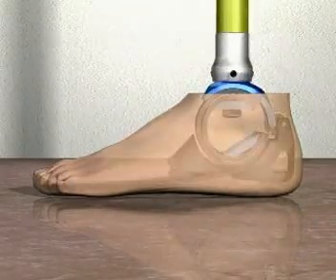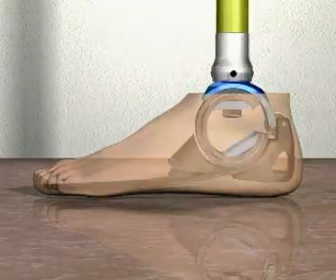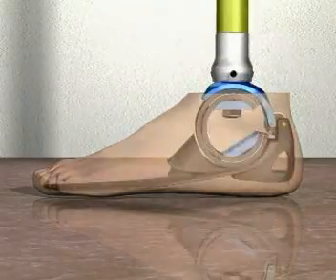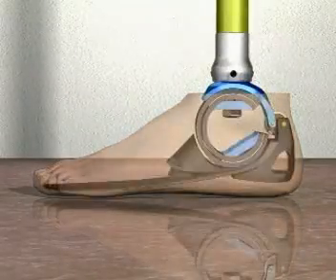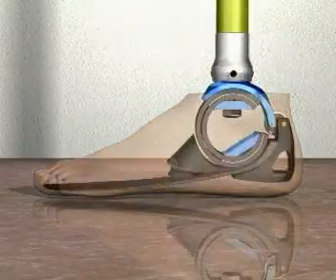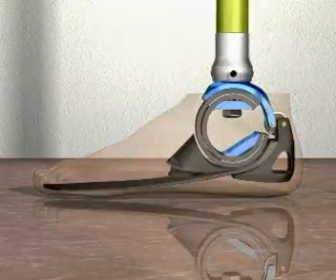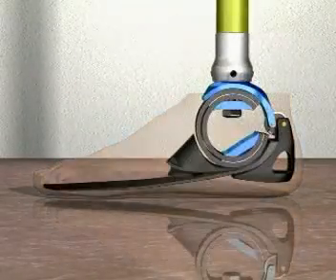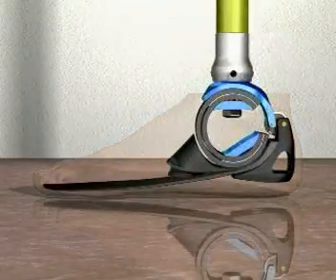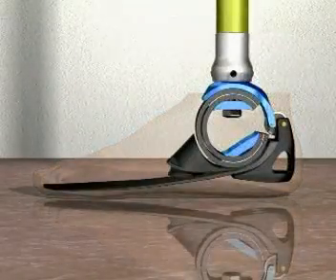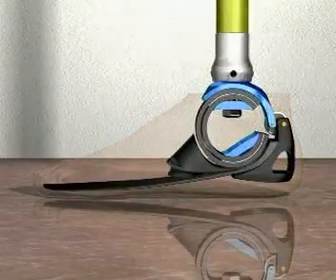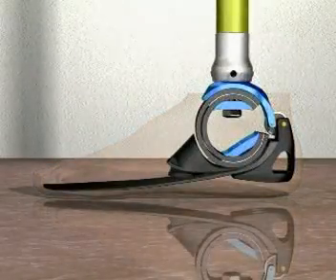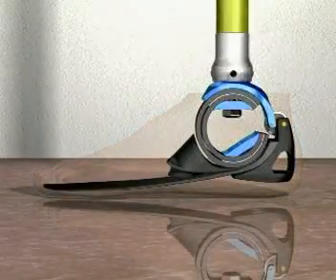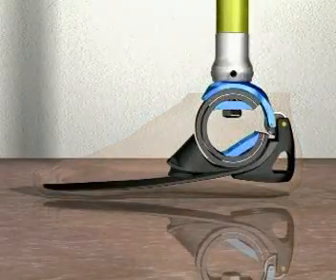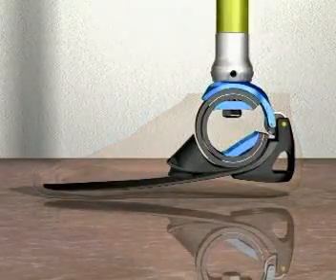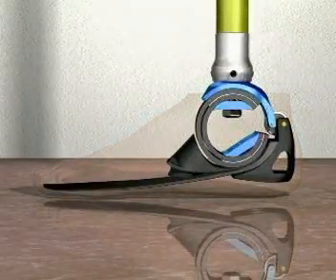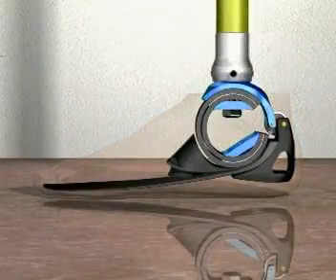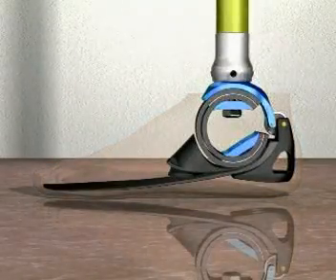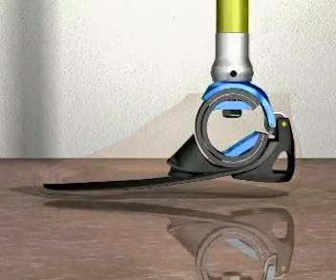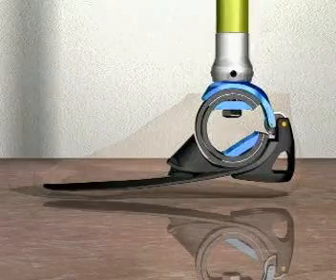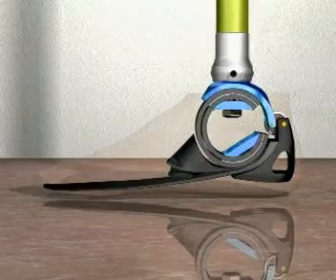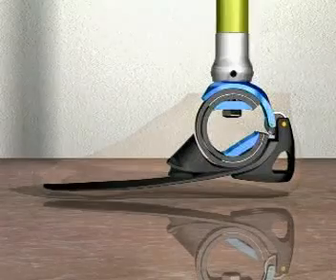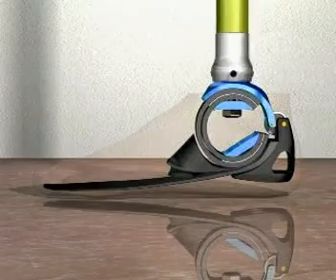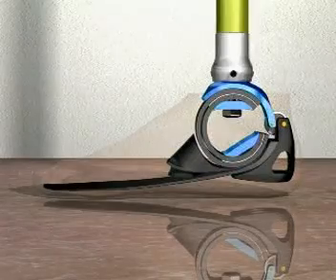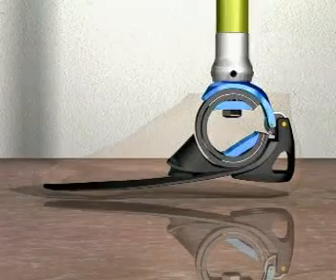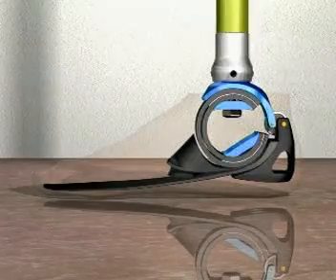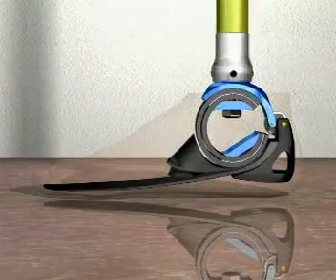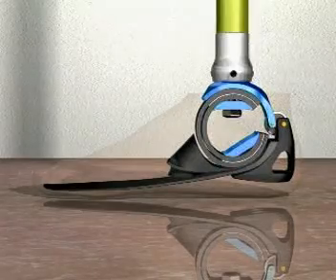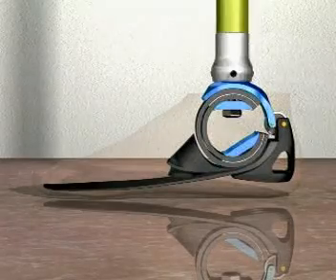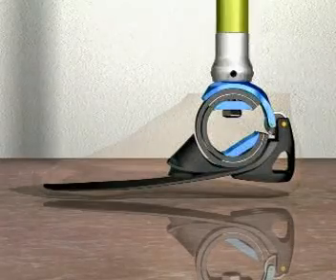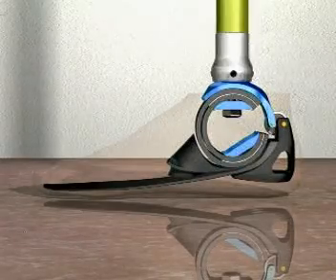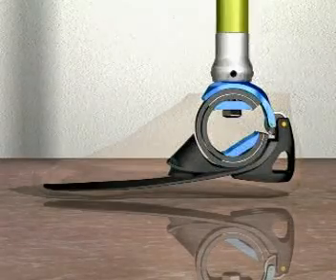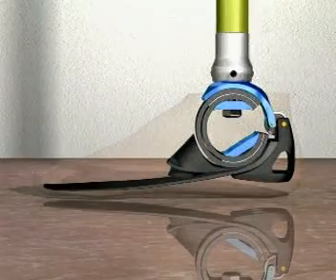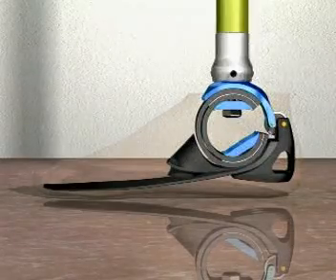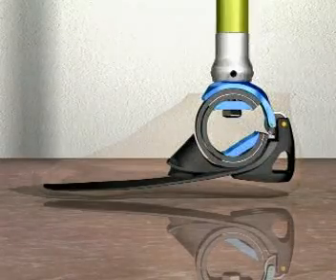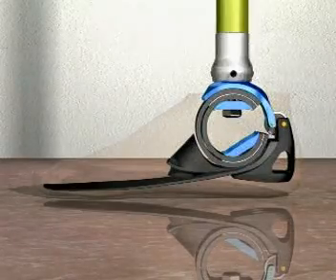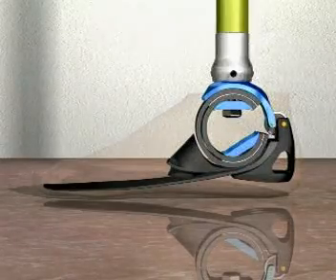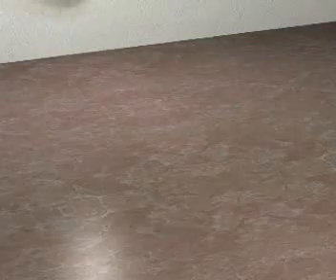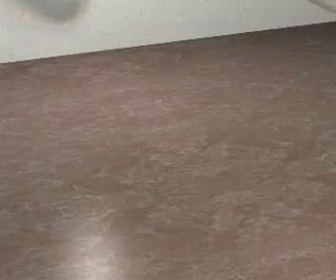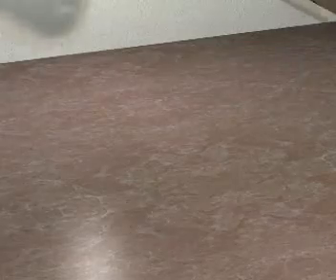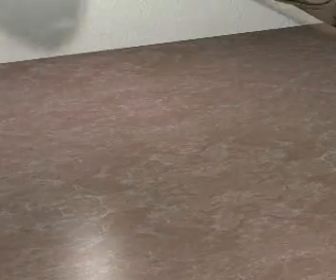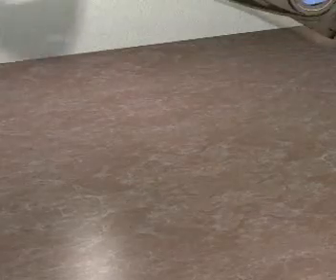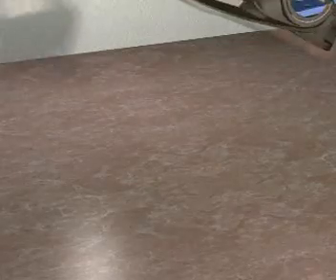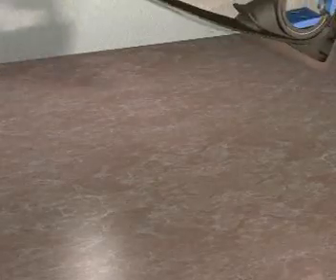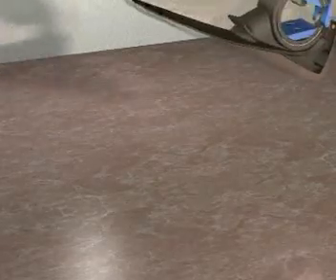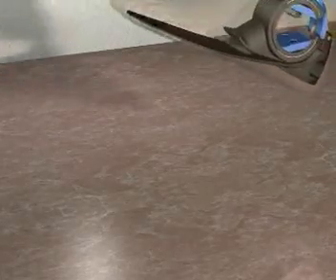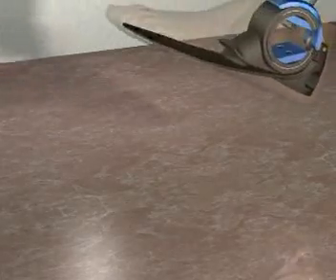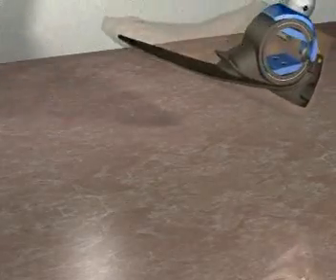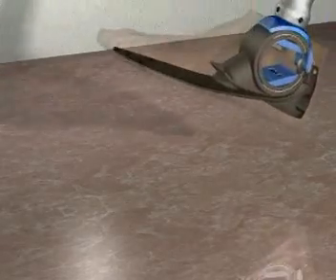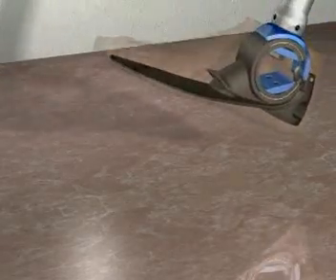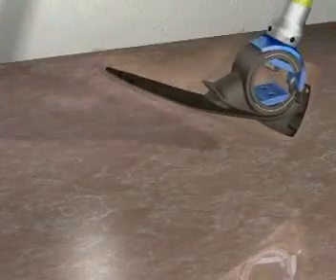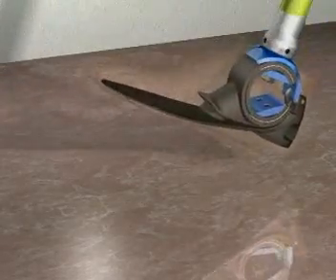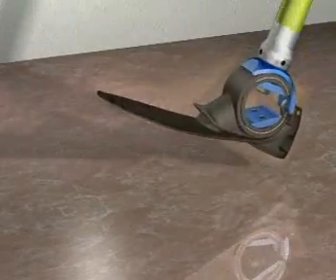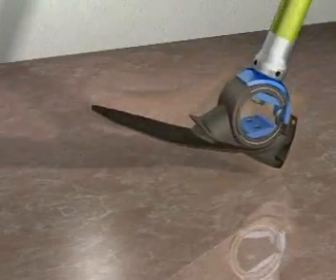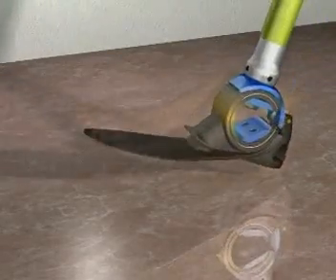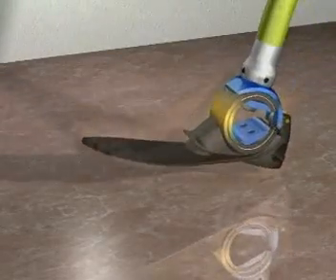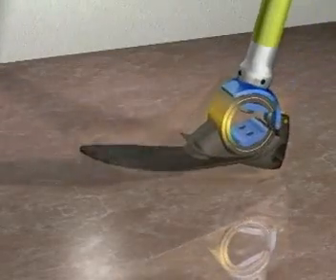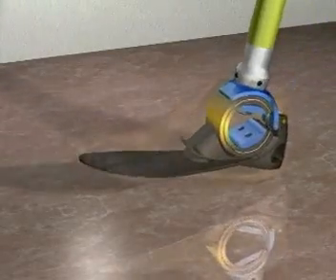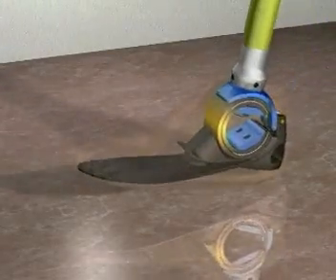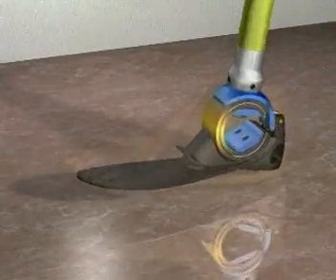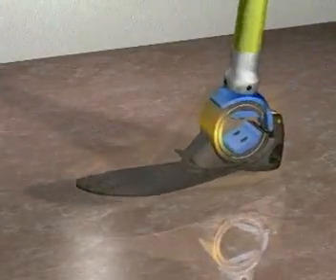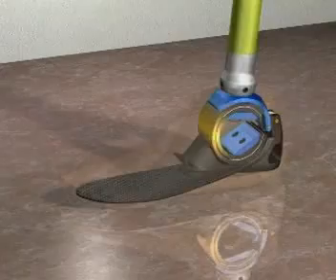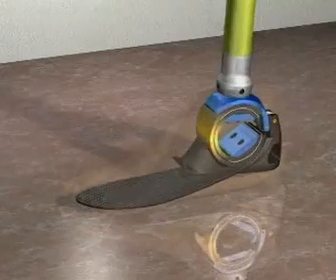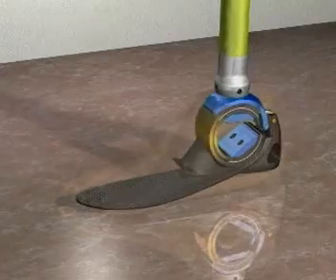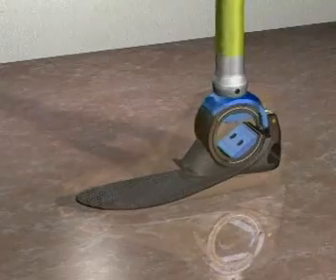This prosthetic foot is specially designed for optimal energy storage and return, which flows smoothly from one element to another.